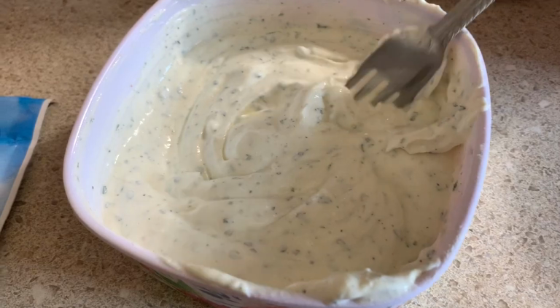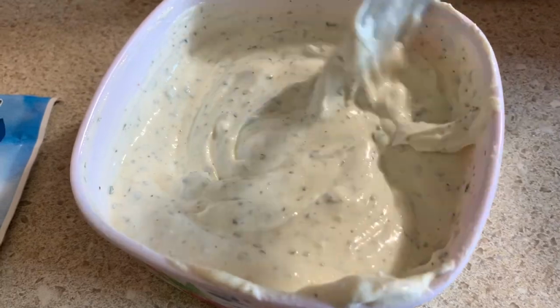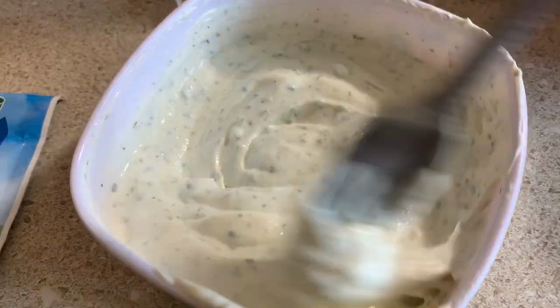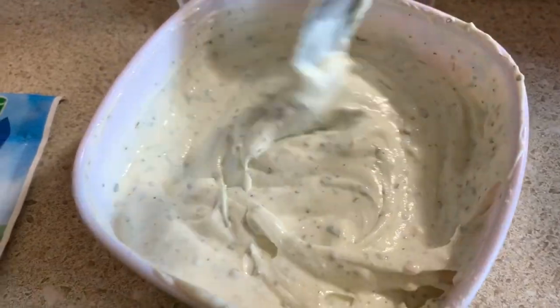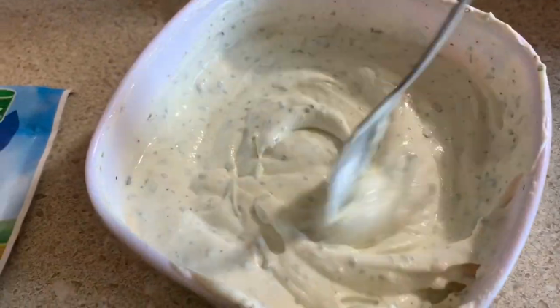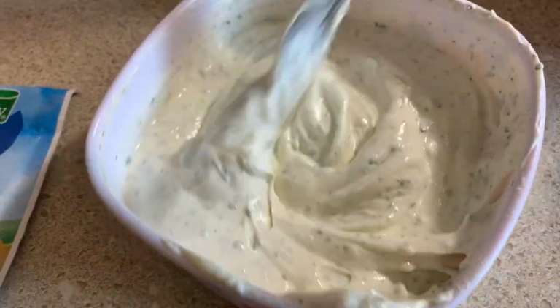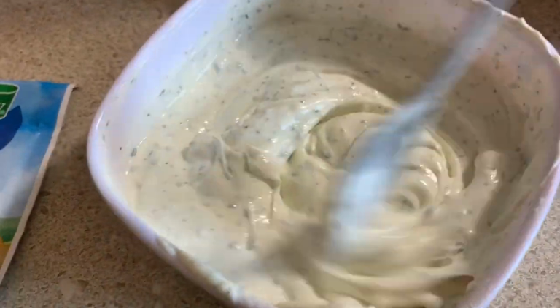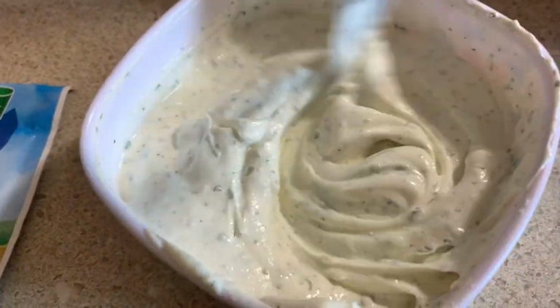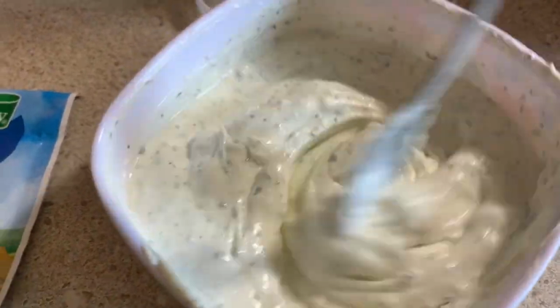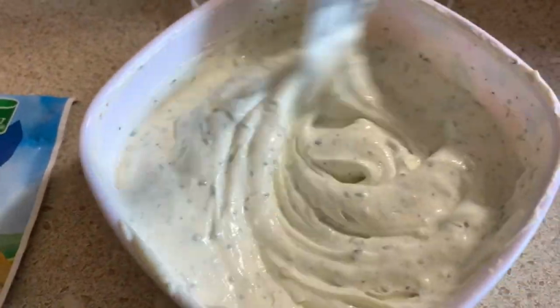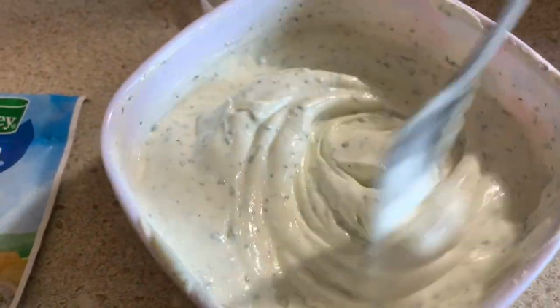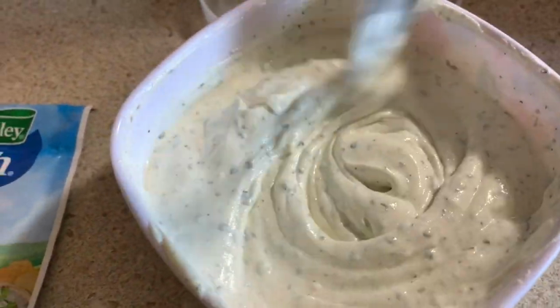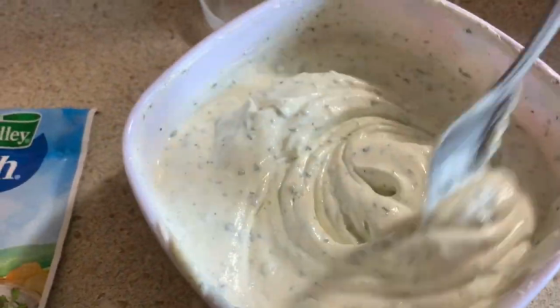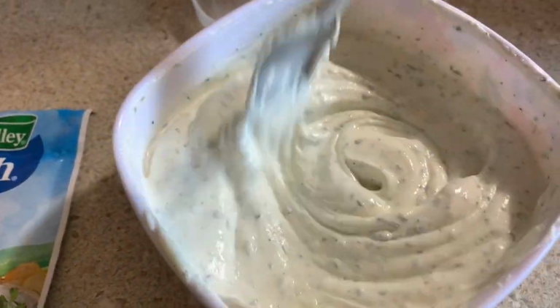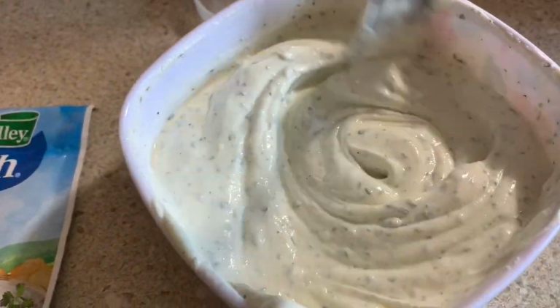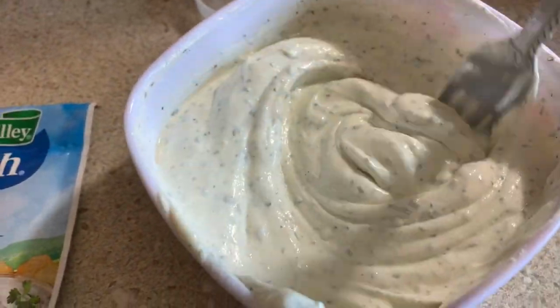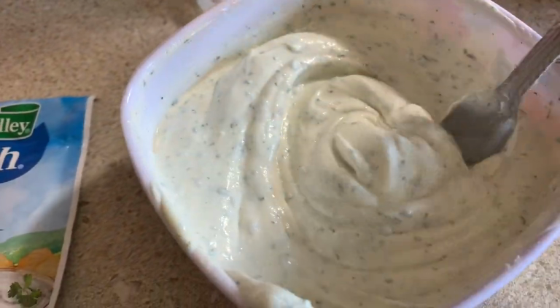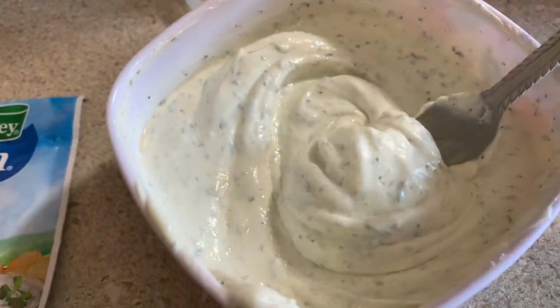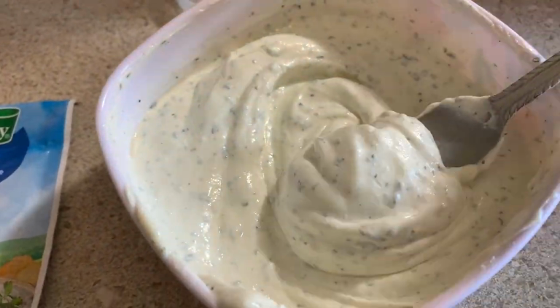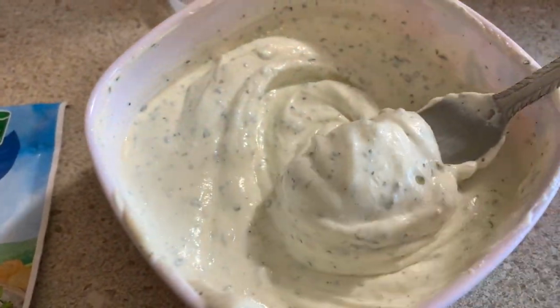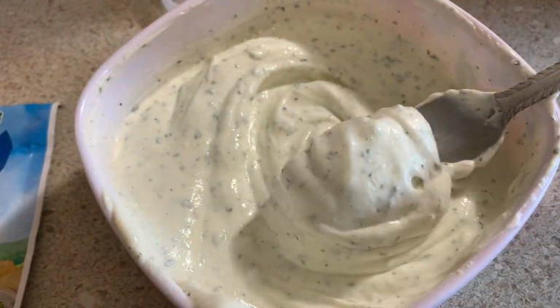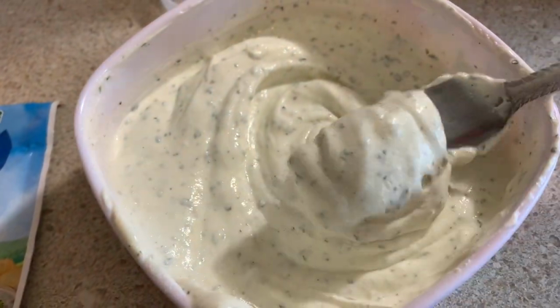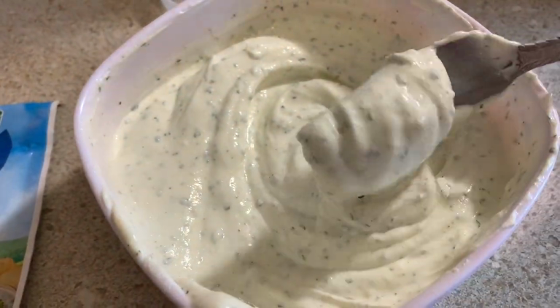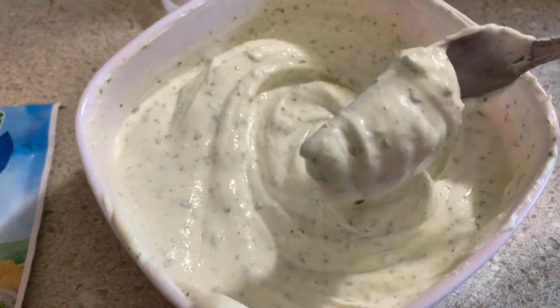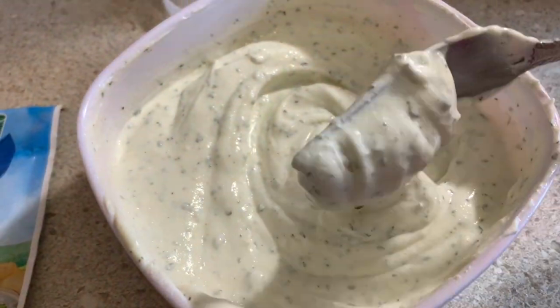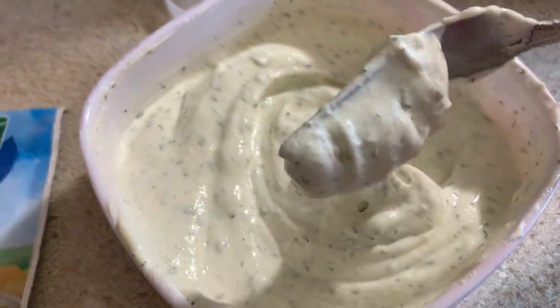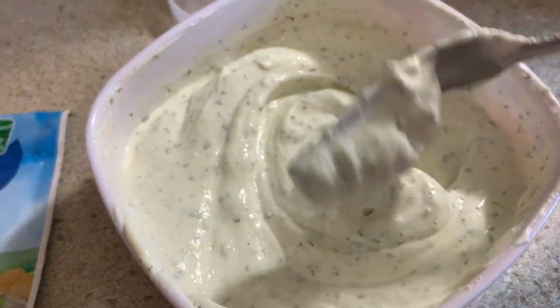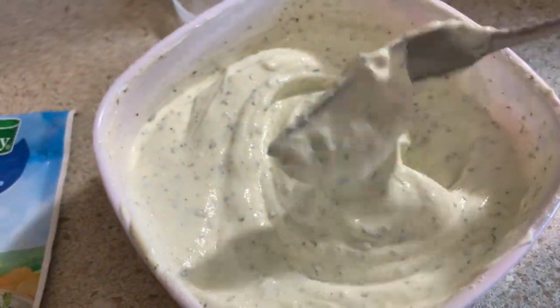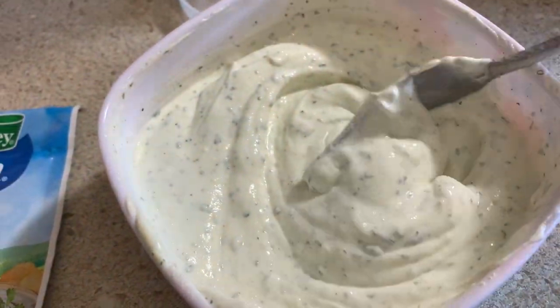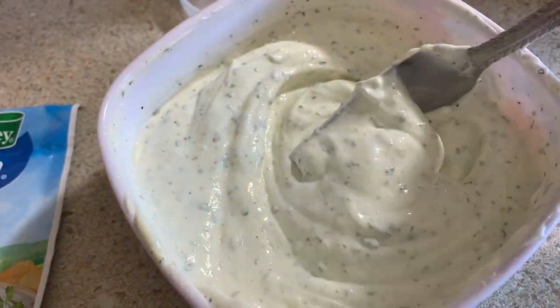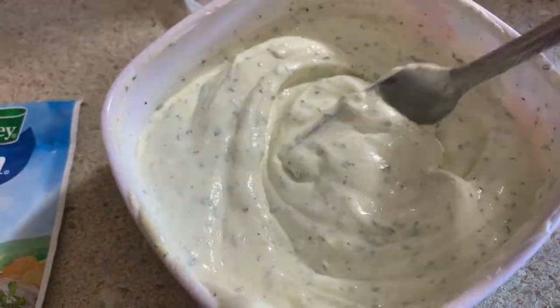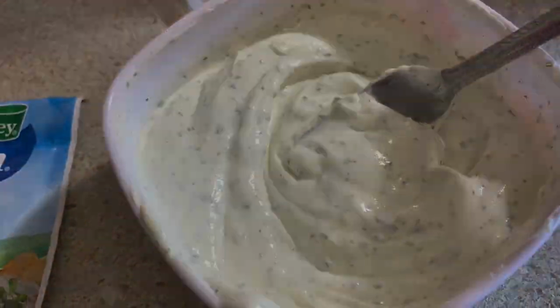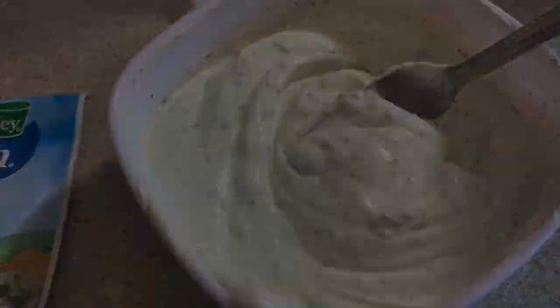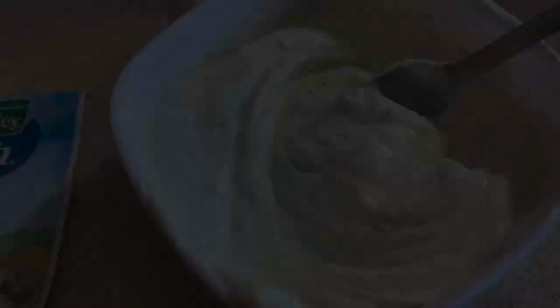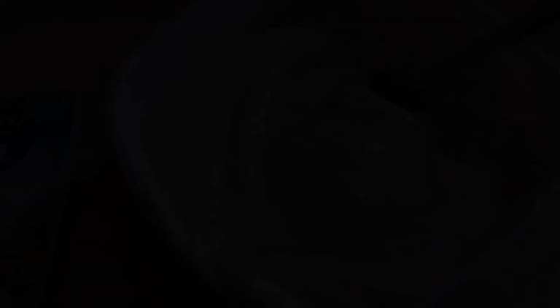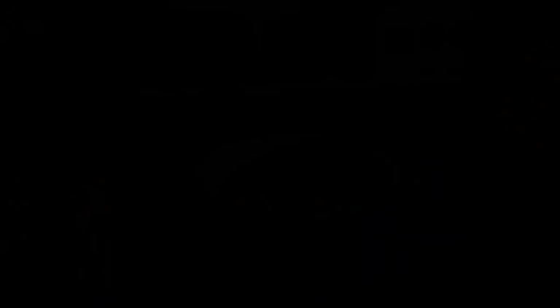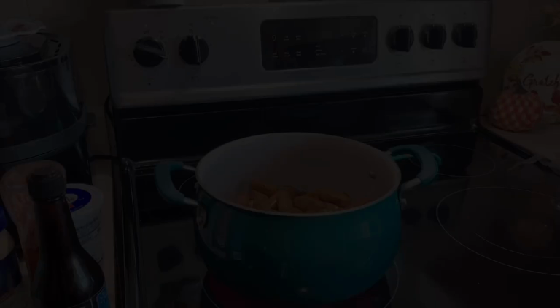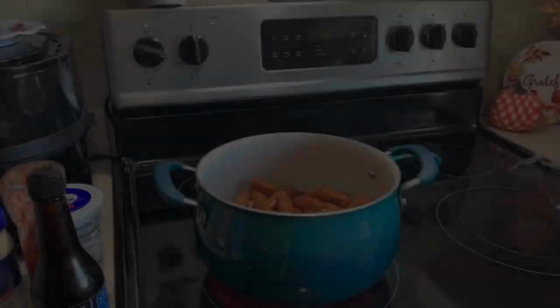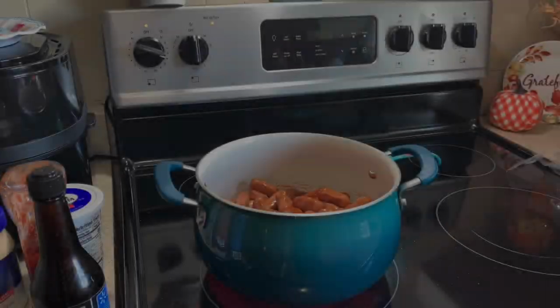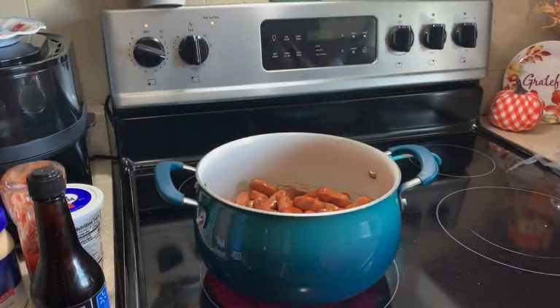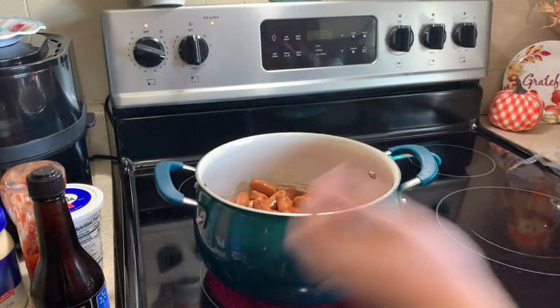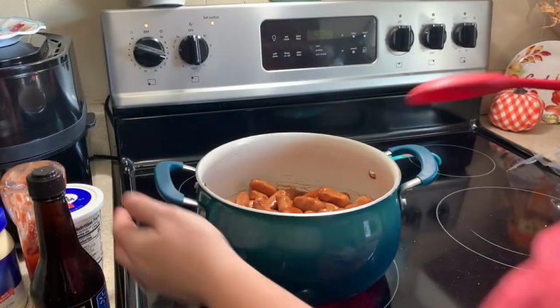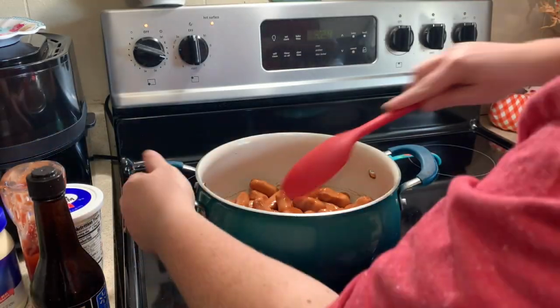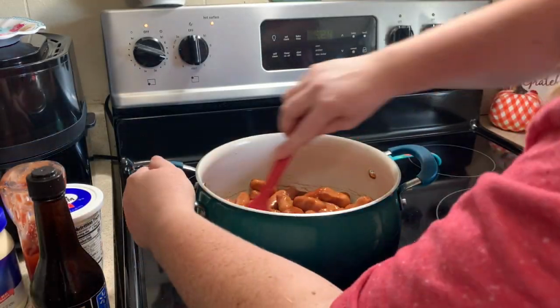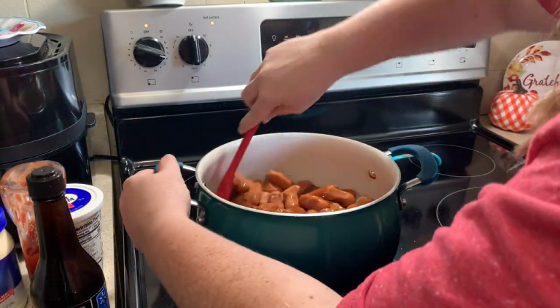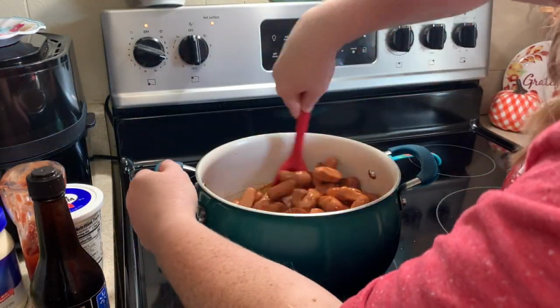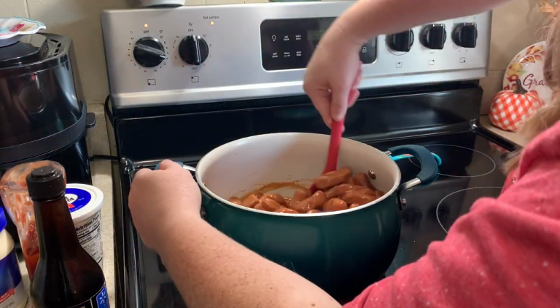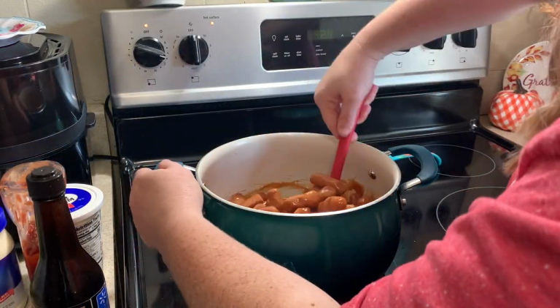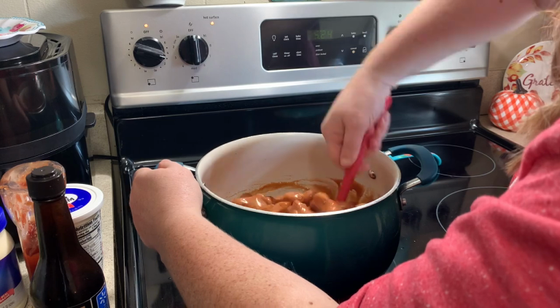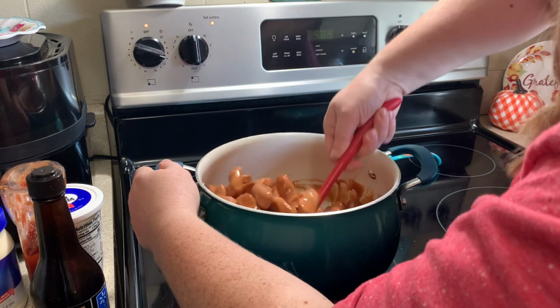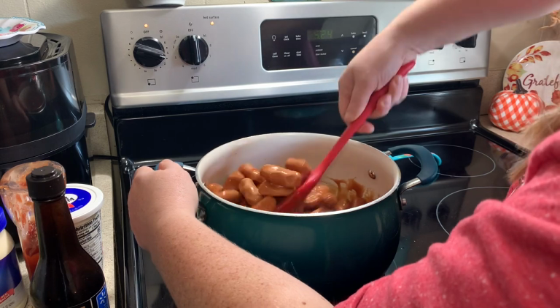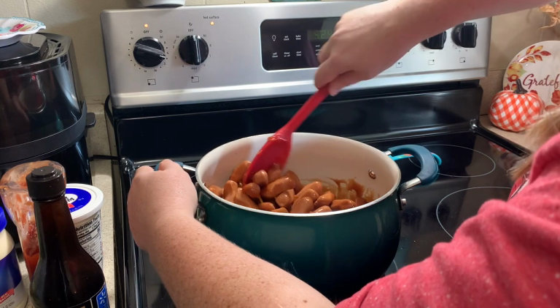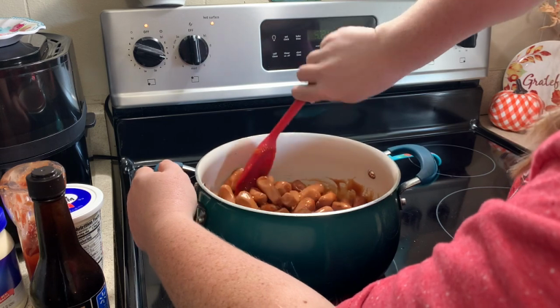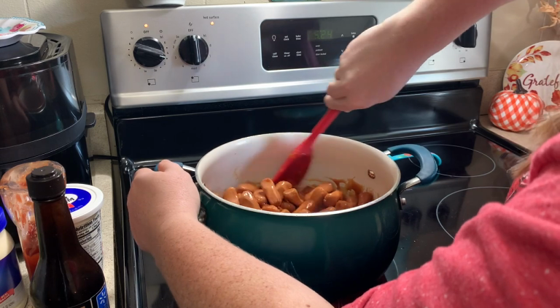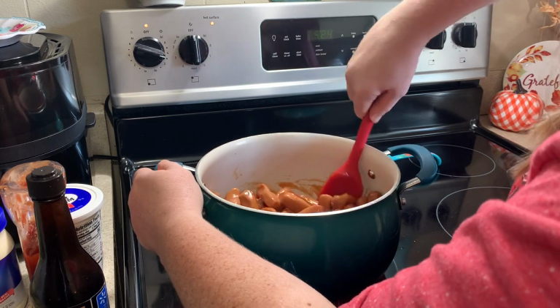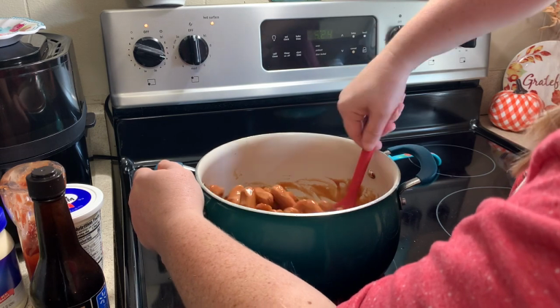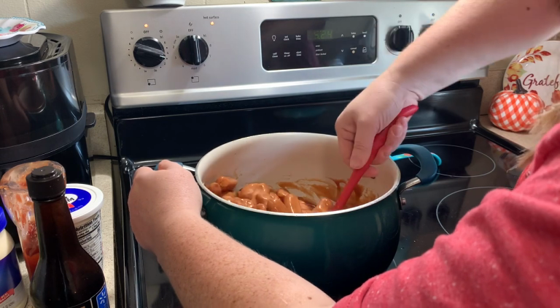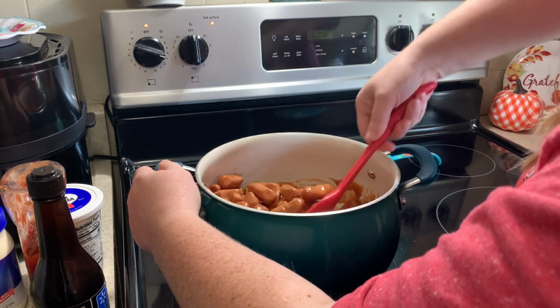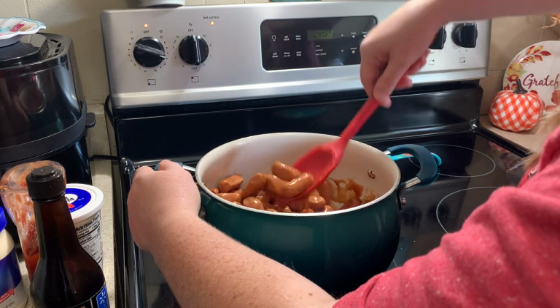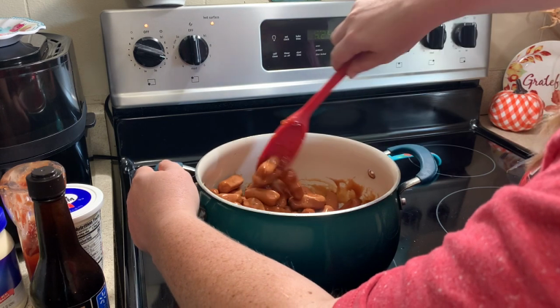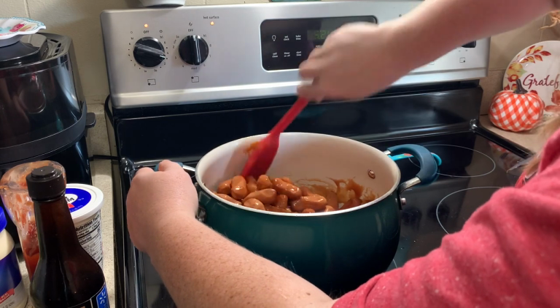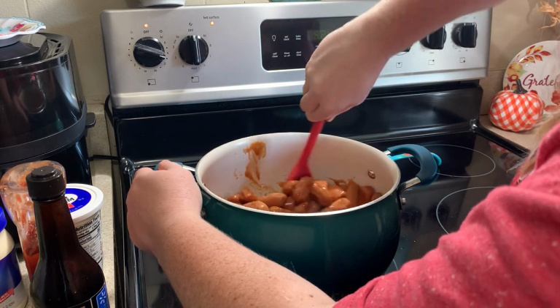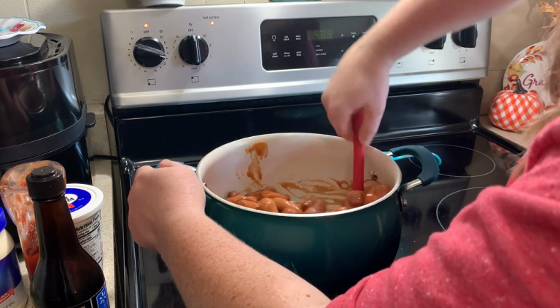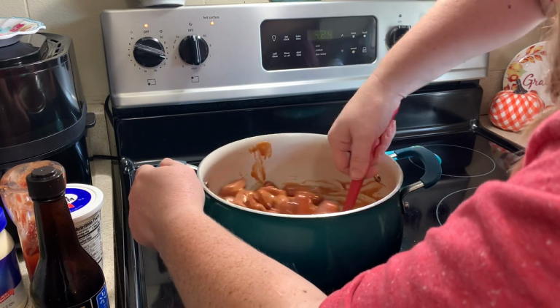Hey y'all, welcome back to my kitchen, or welcome if you are new. My name is Bethany, or Budget Bethany, and welcome to this week's What's For Dinner video.